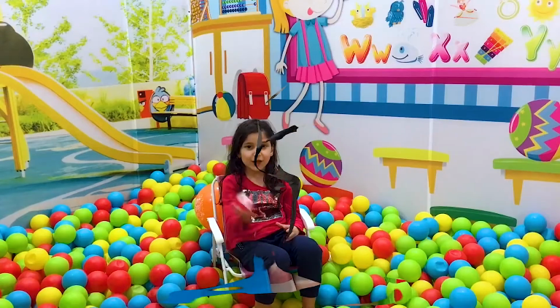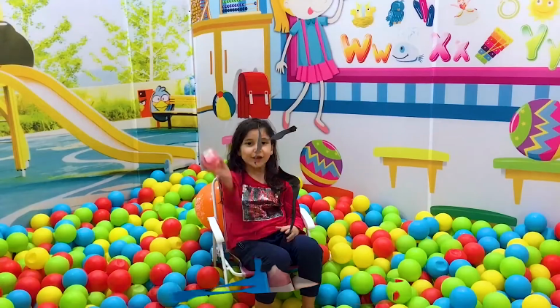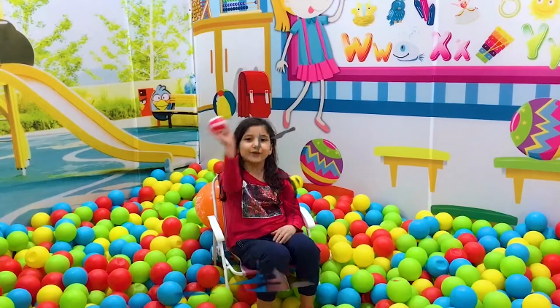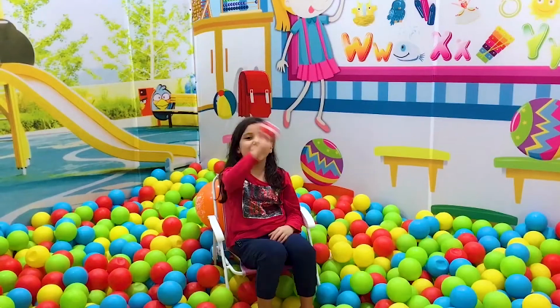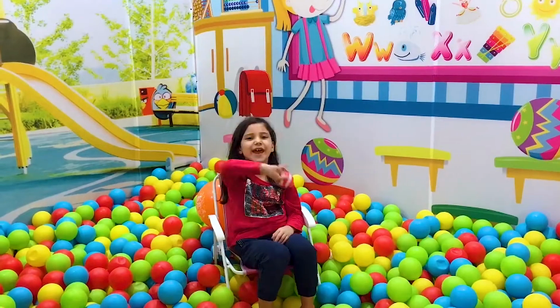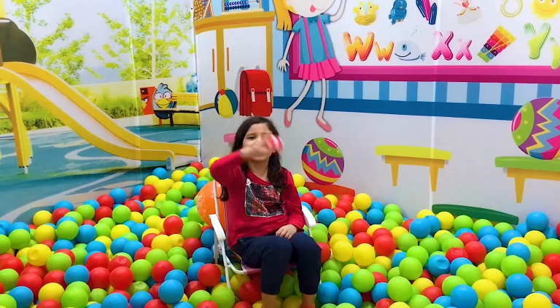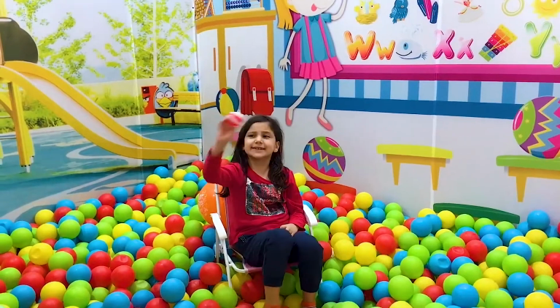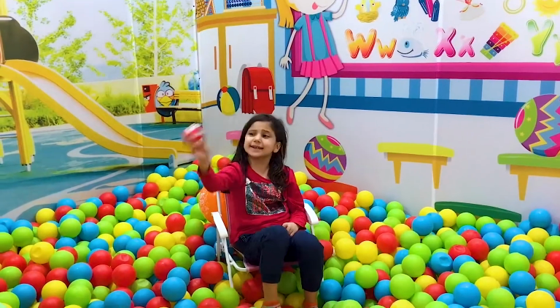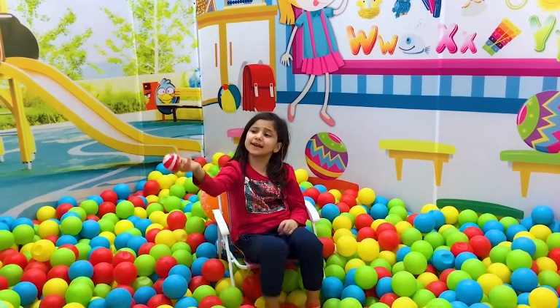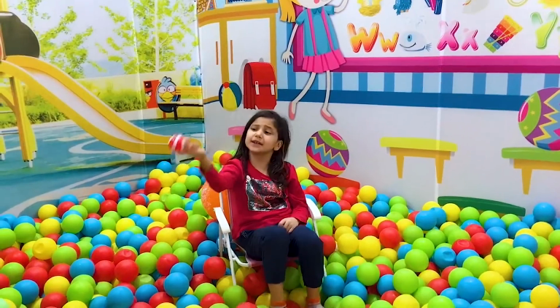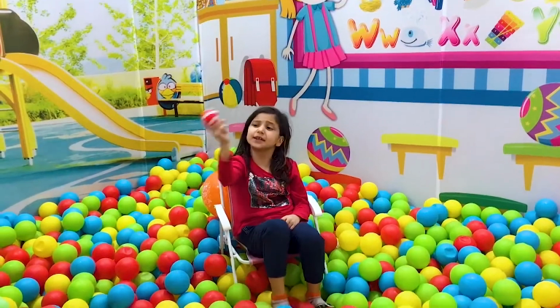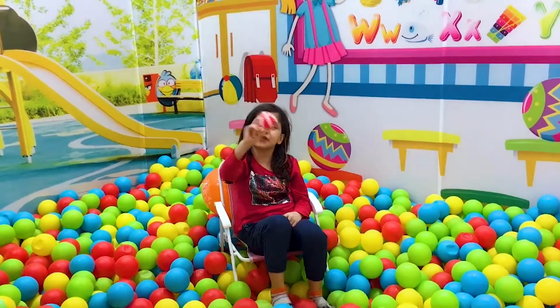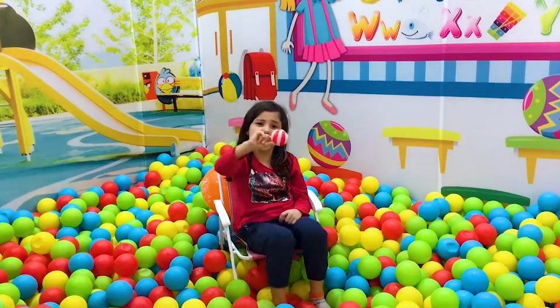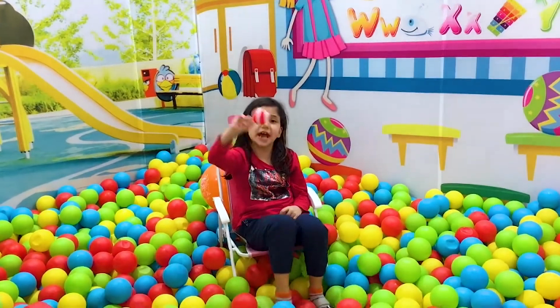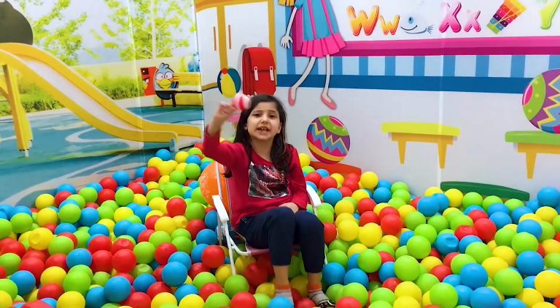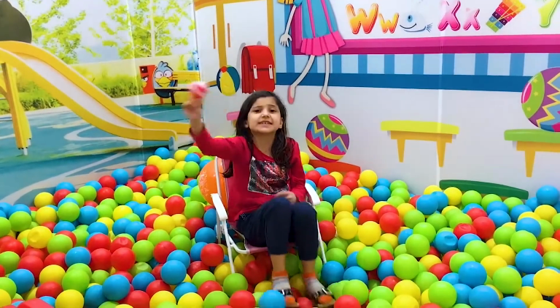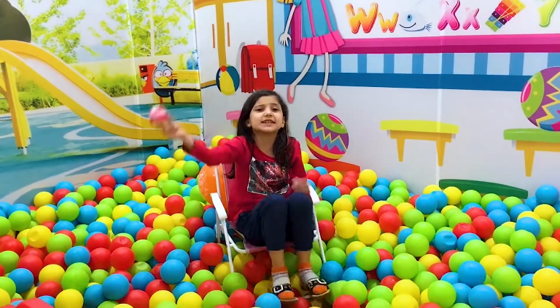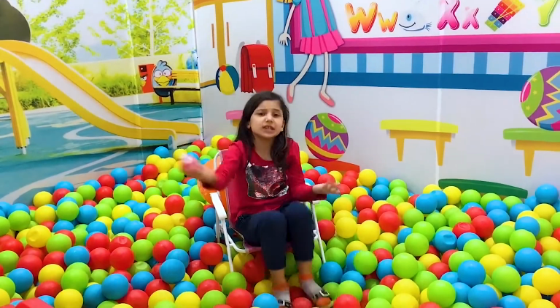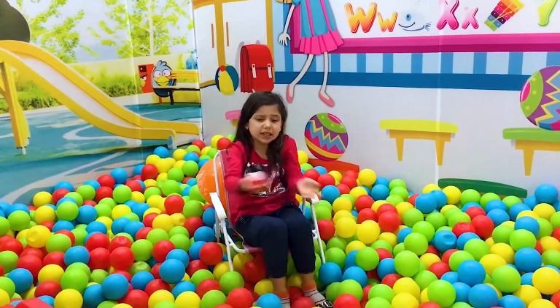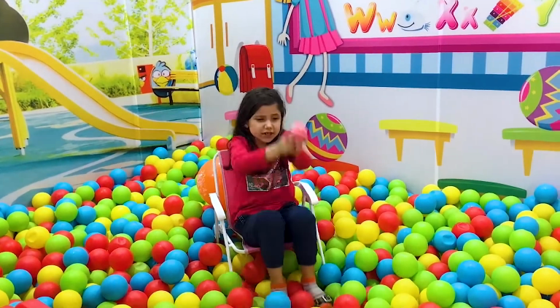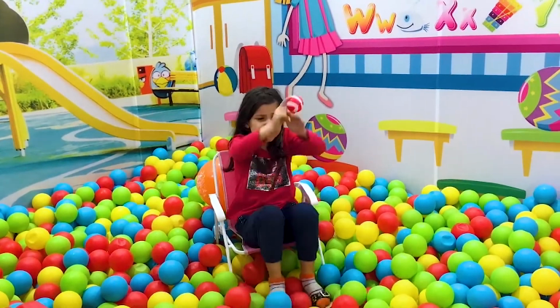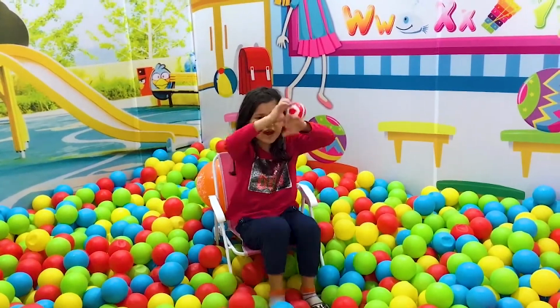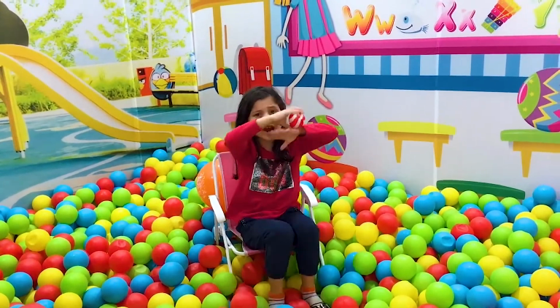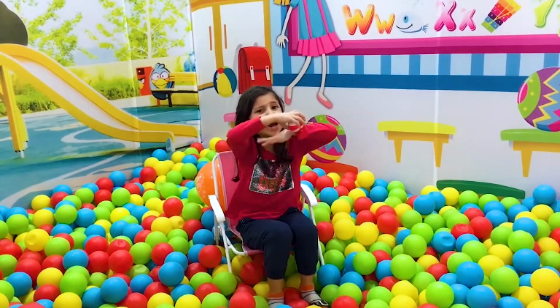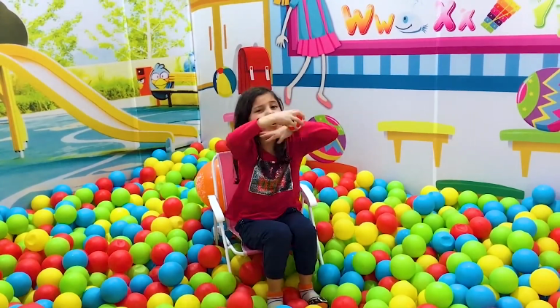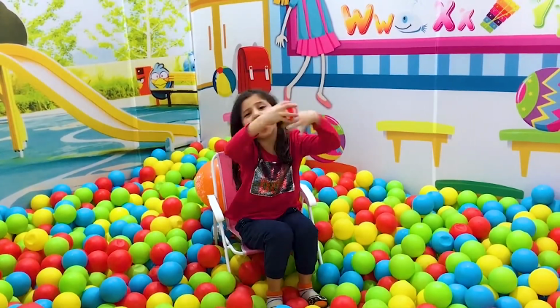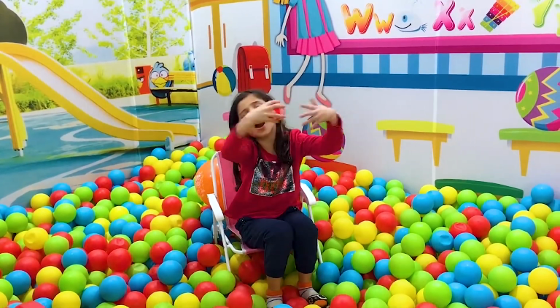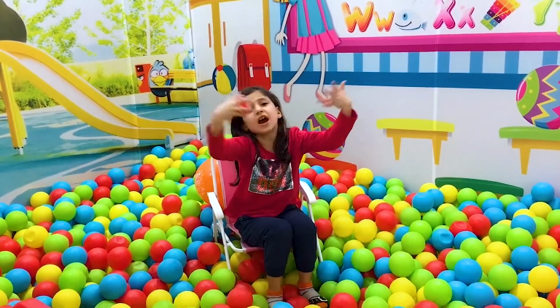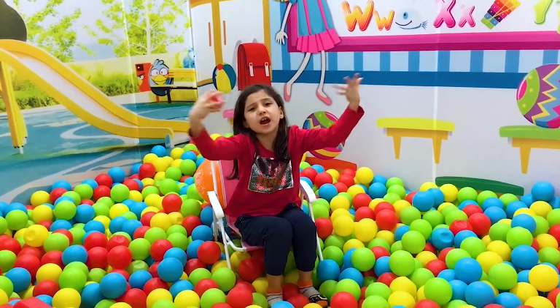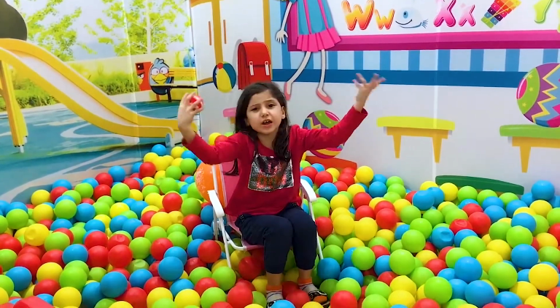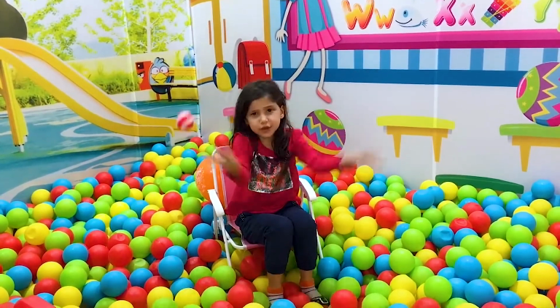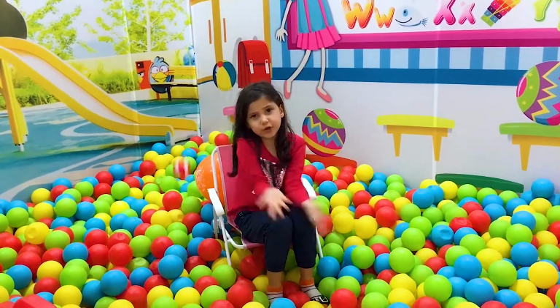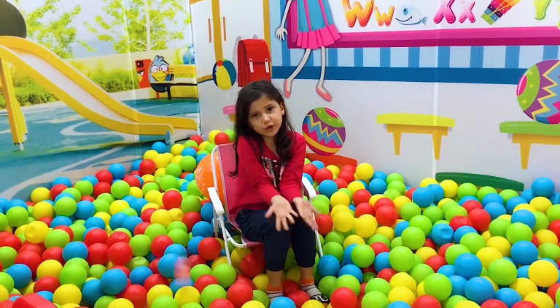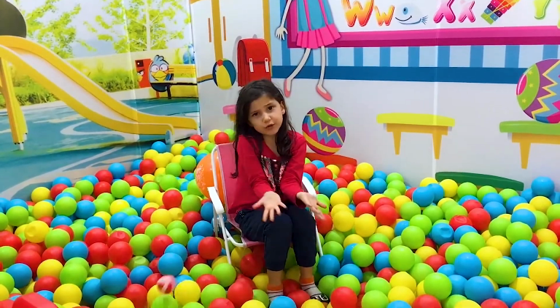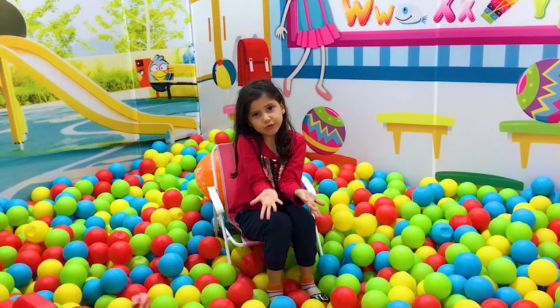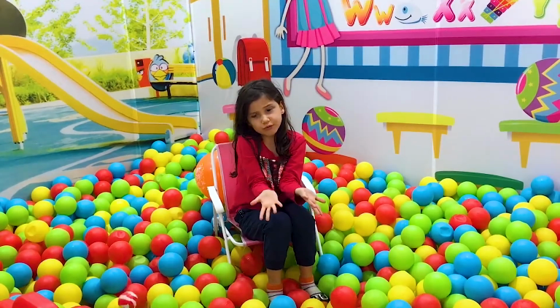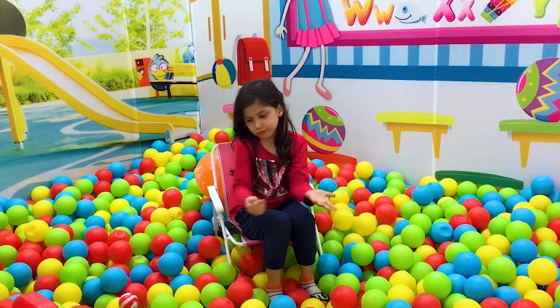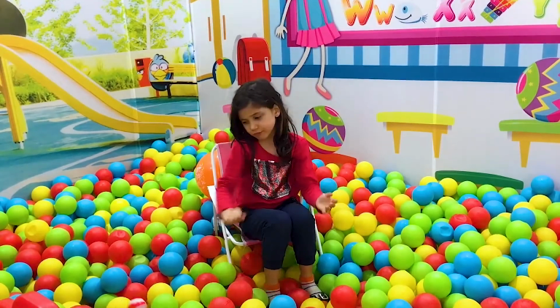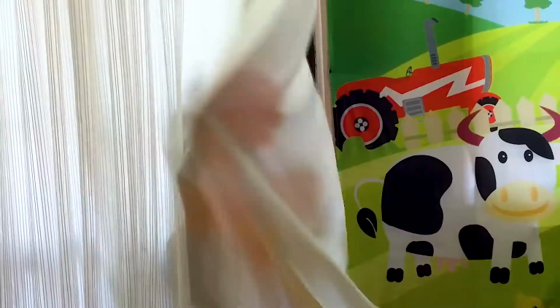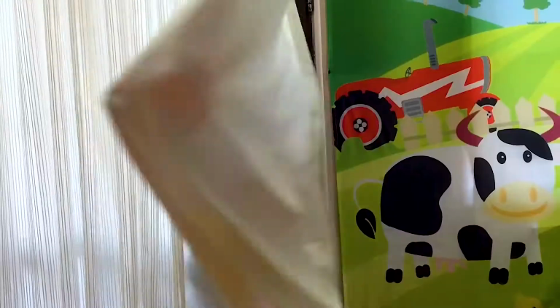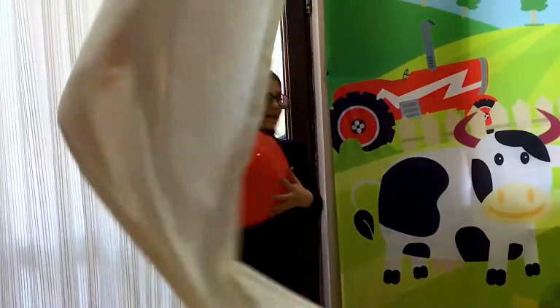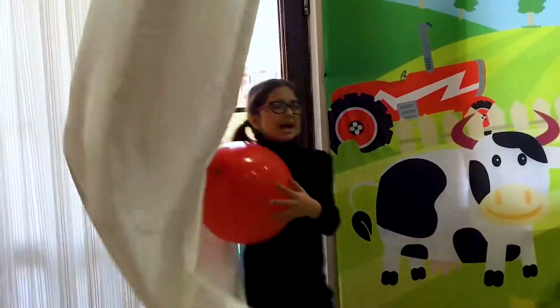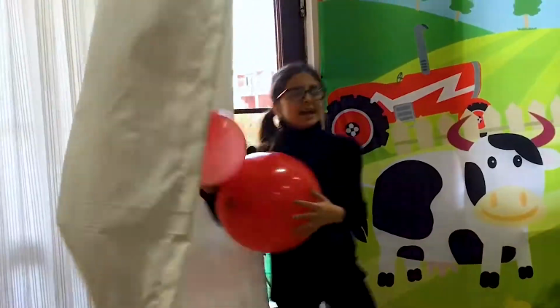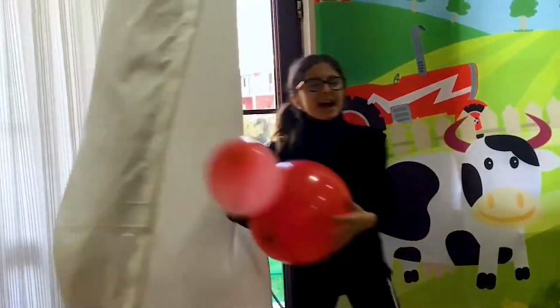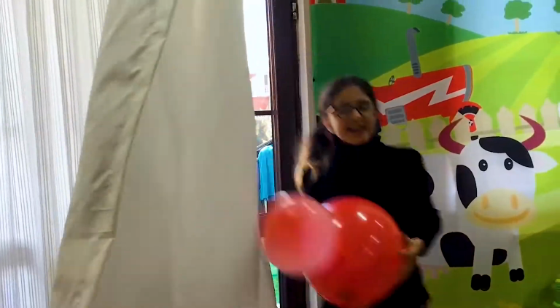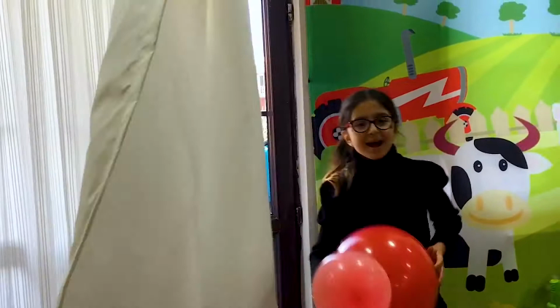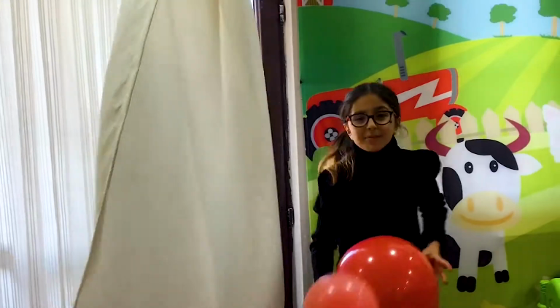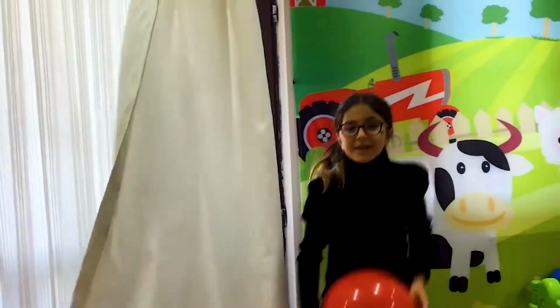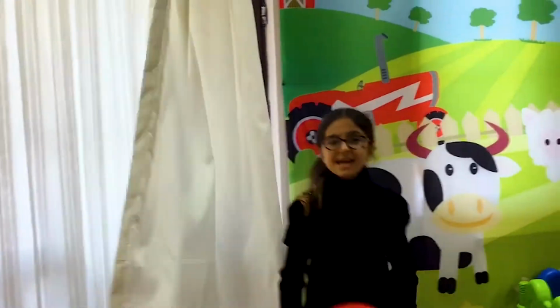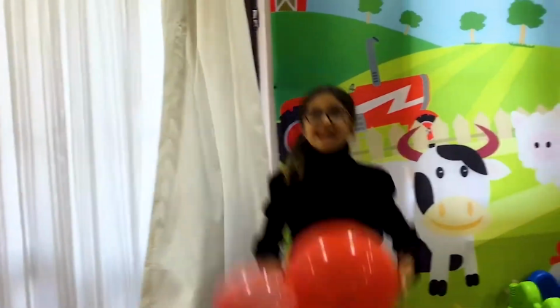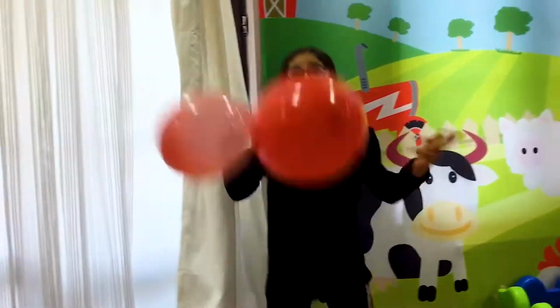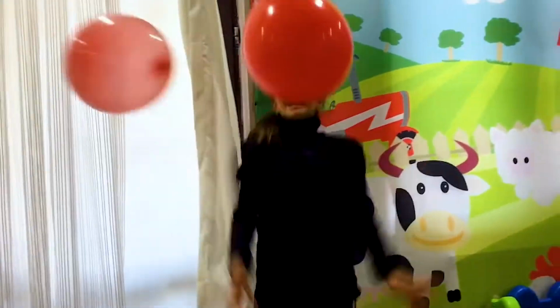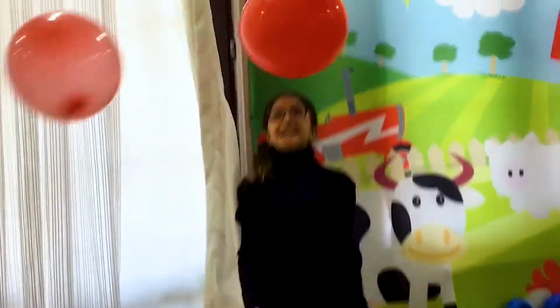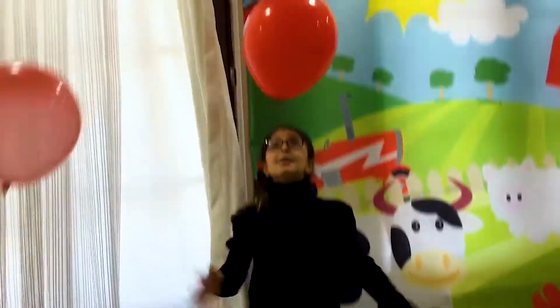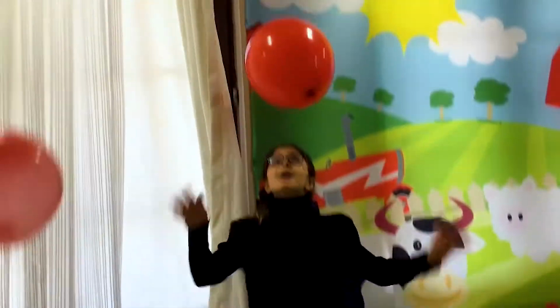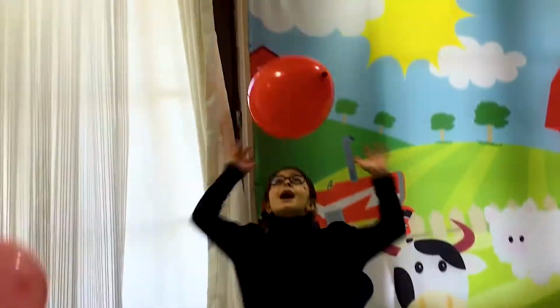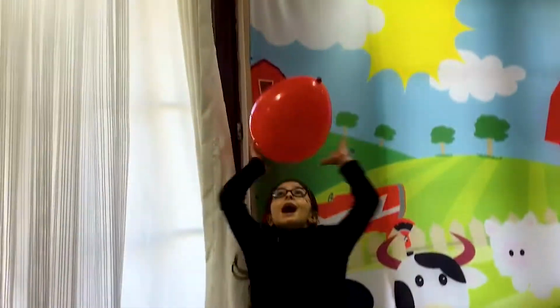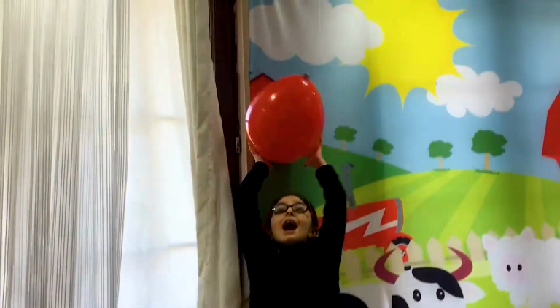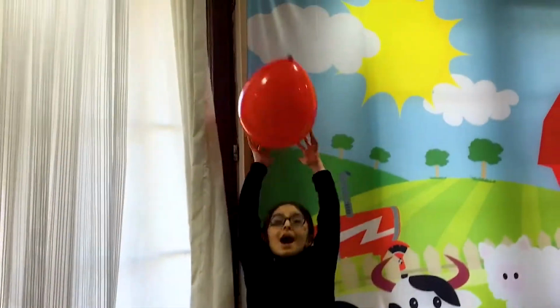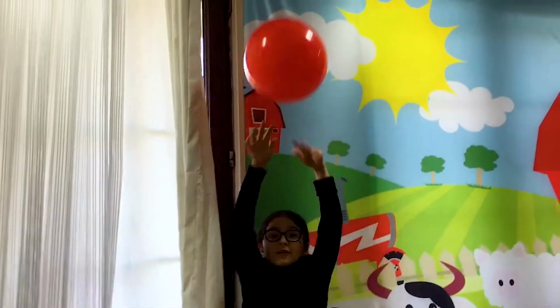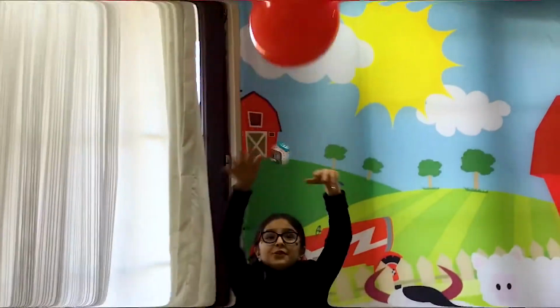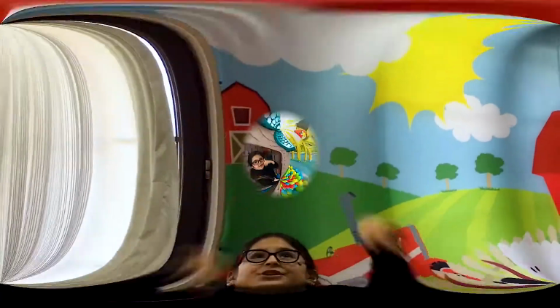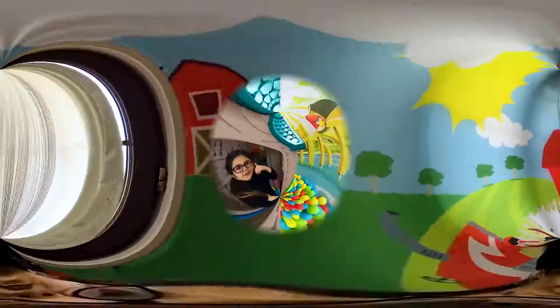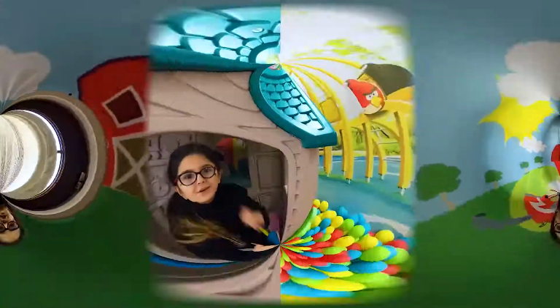Red color, red color, where are you? Here I am, here I am, how do you do?